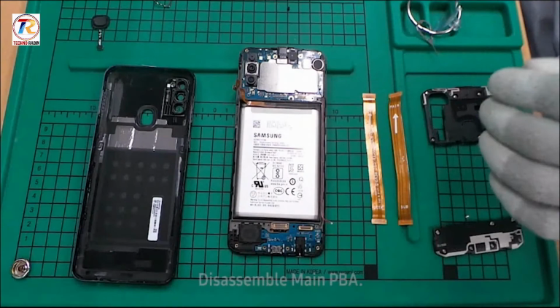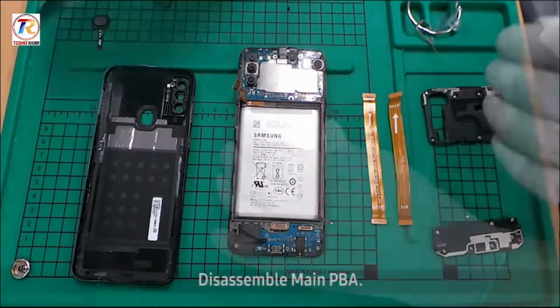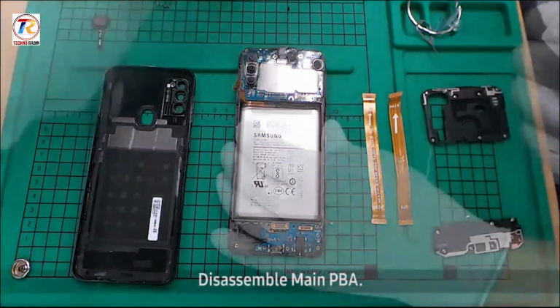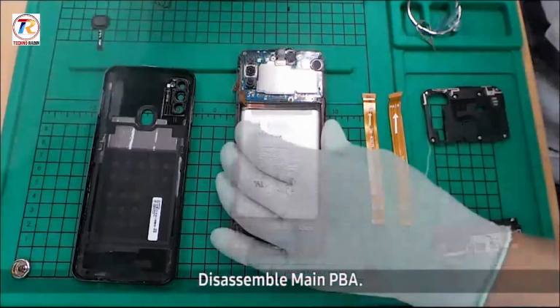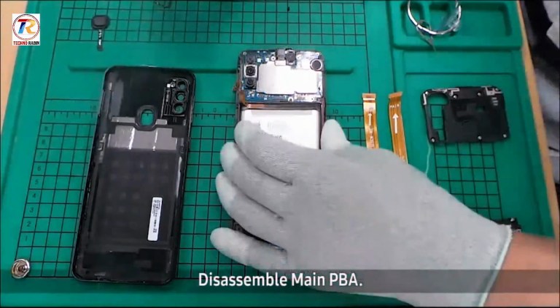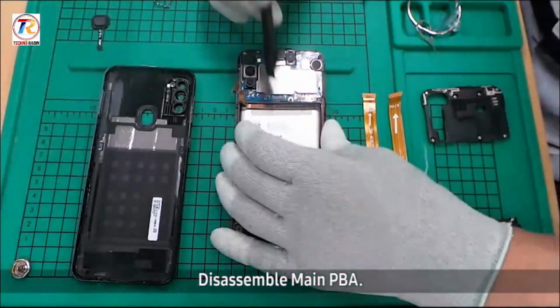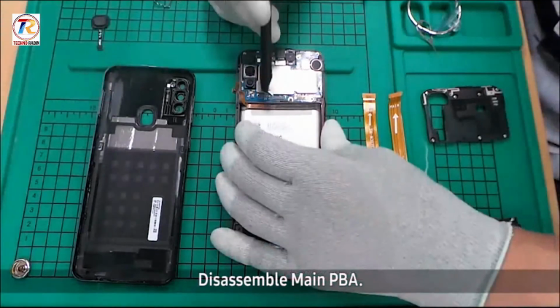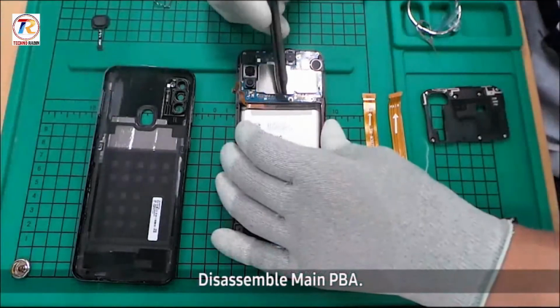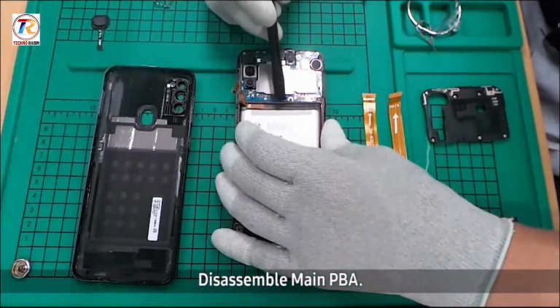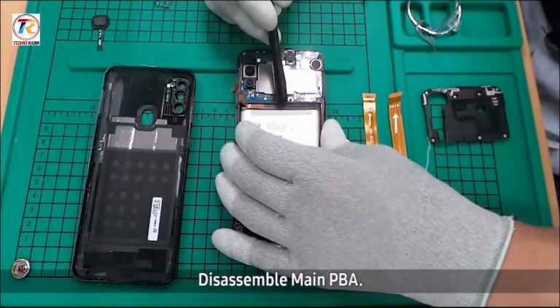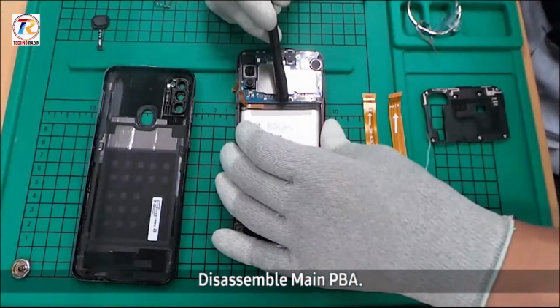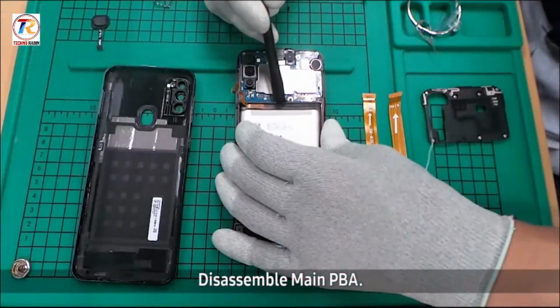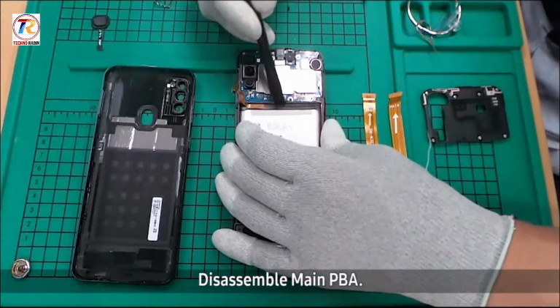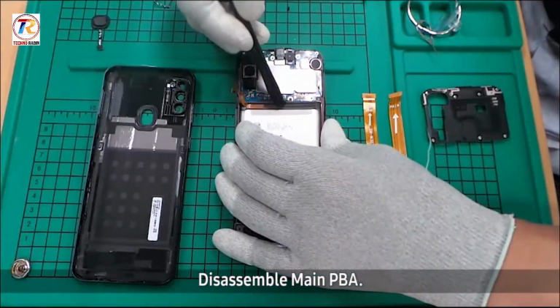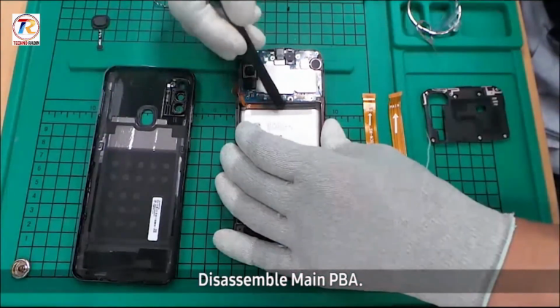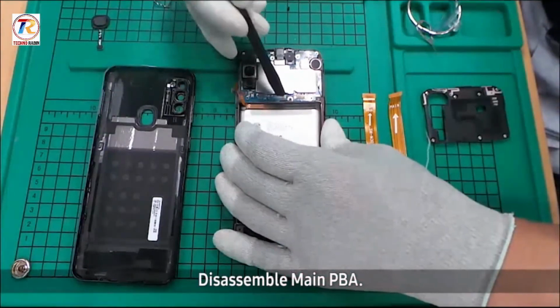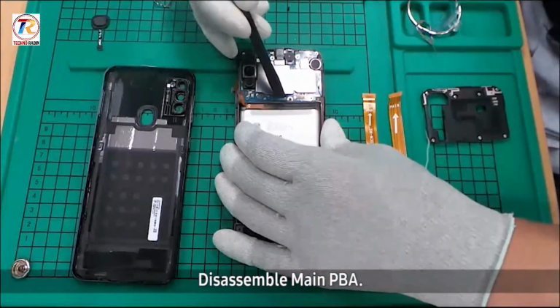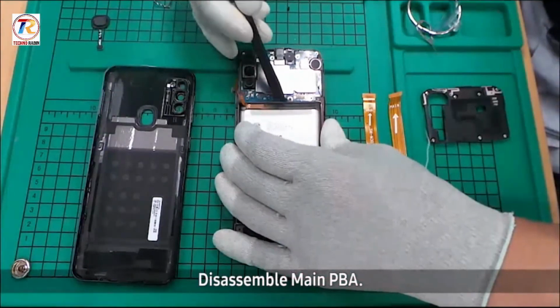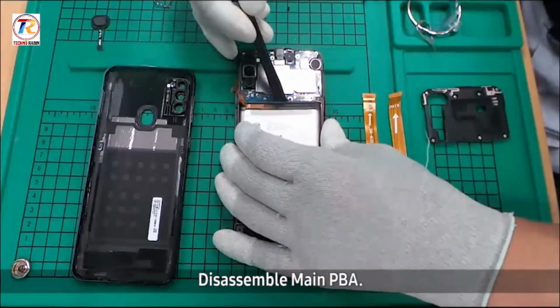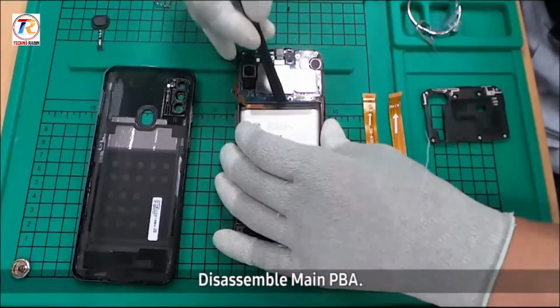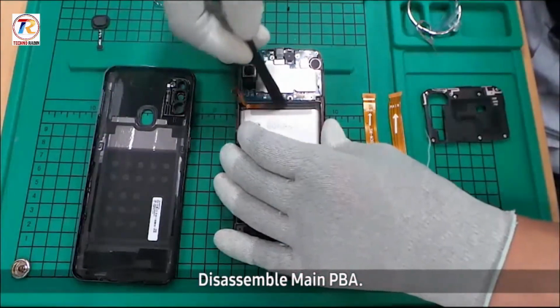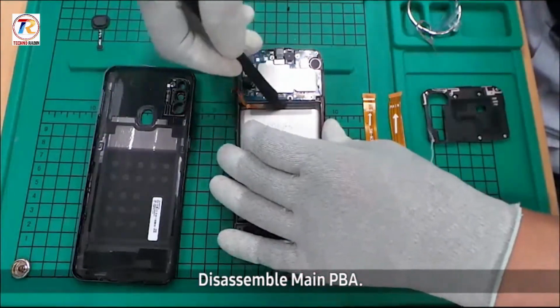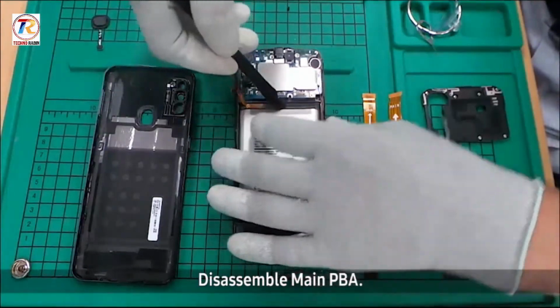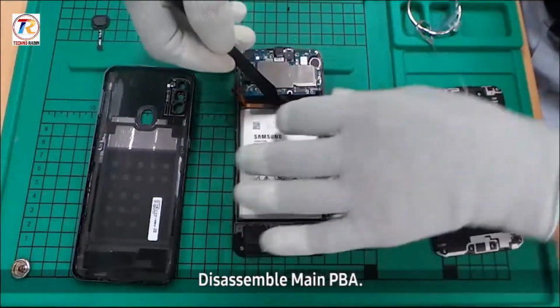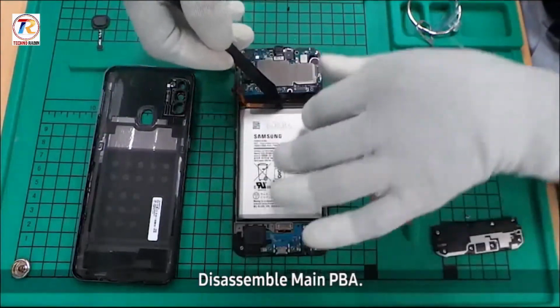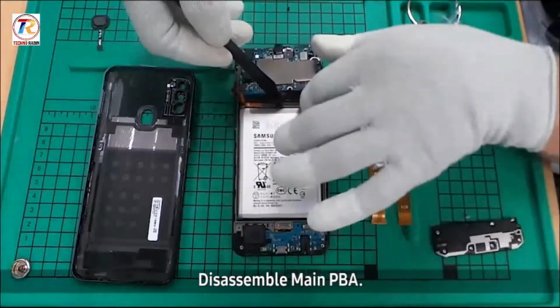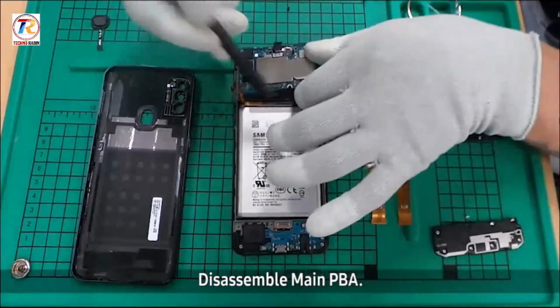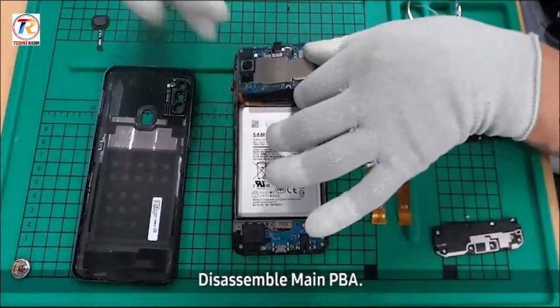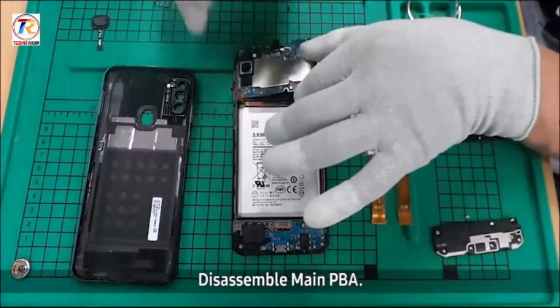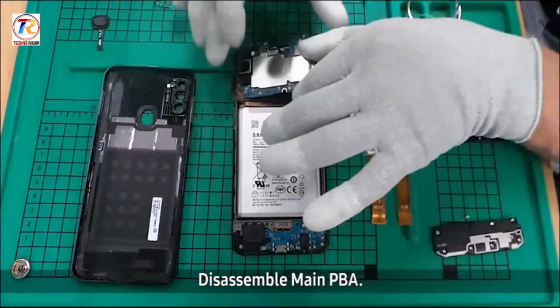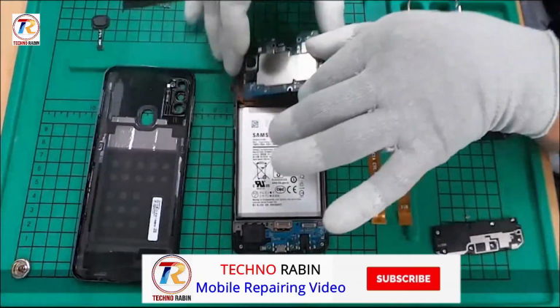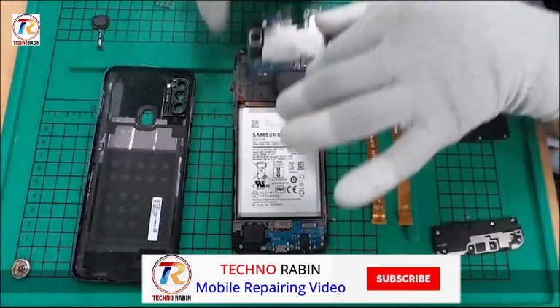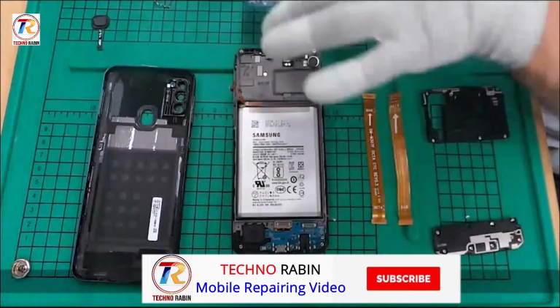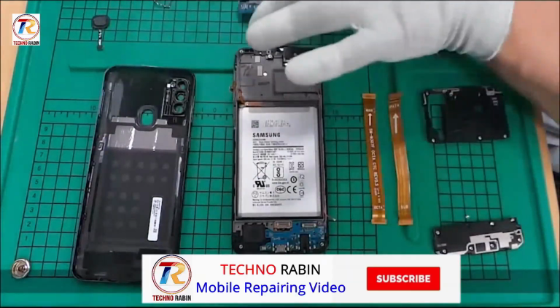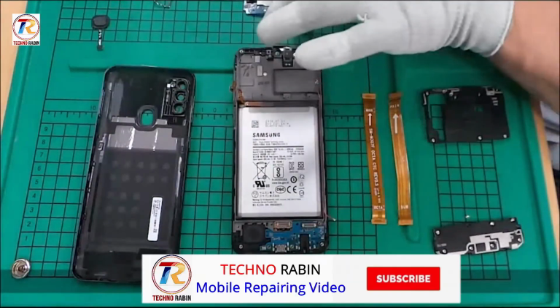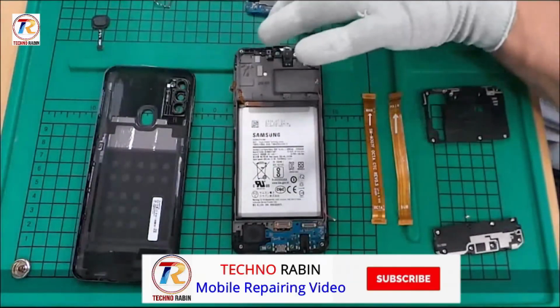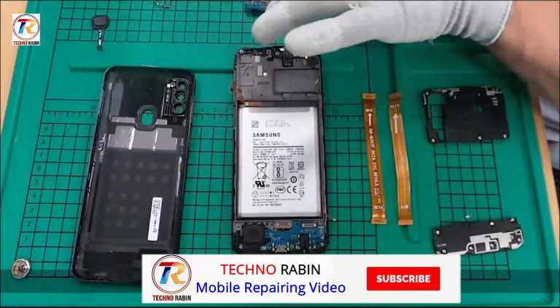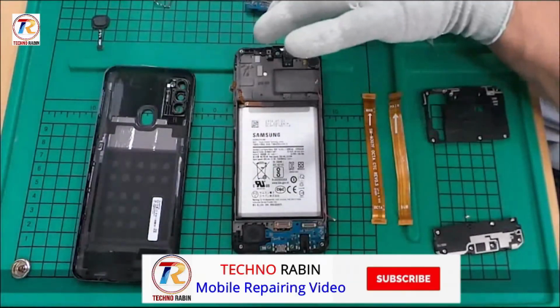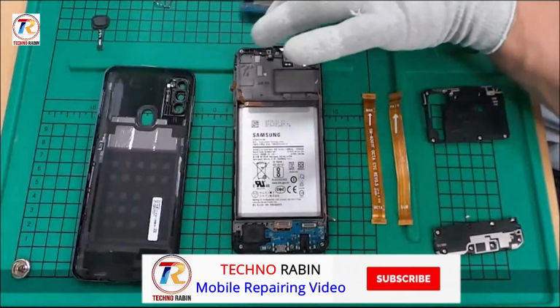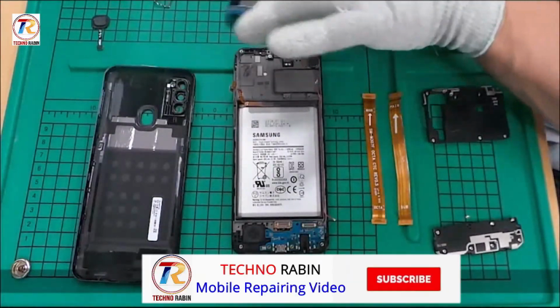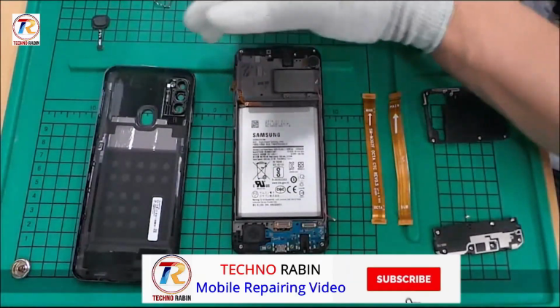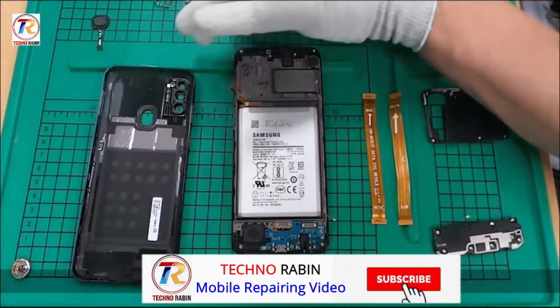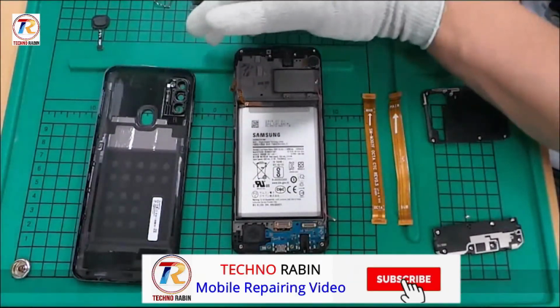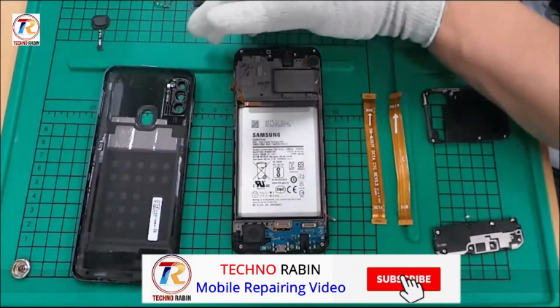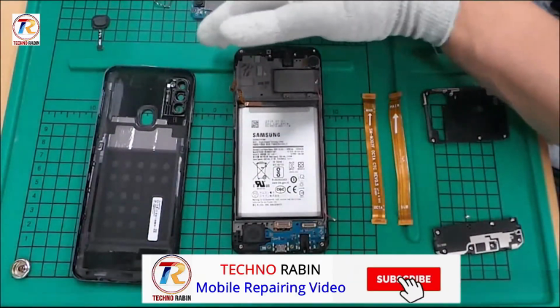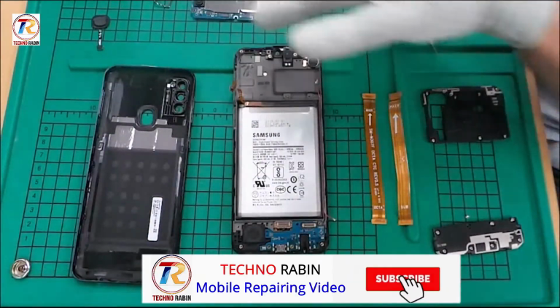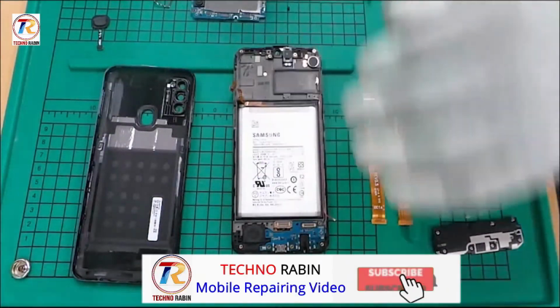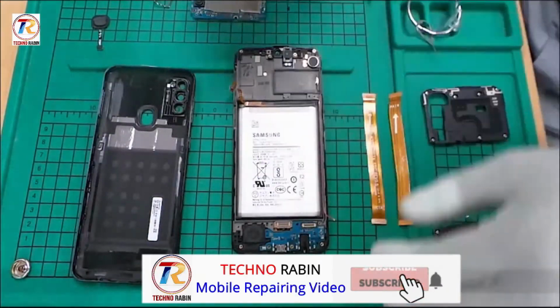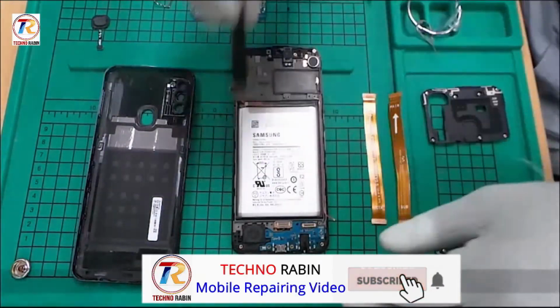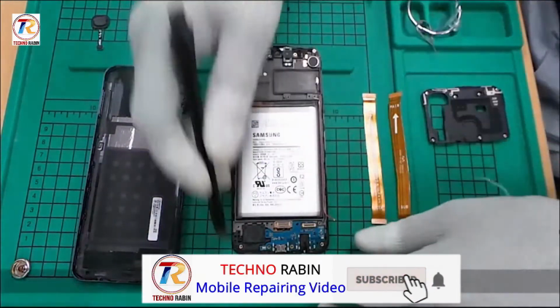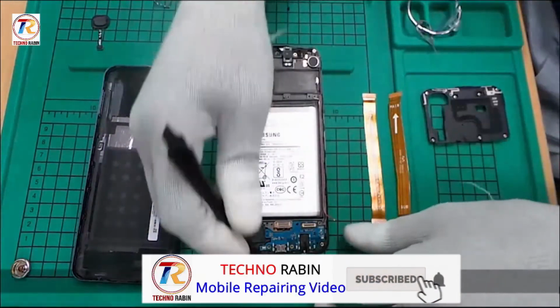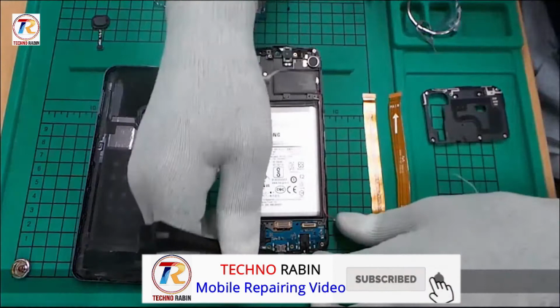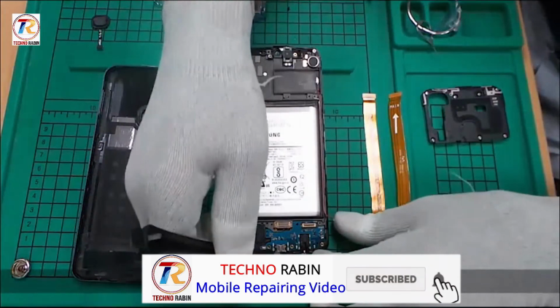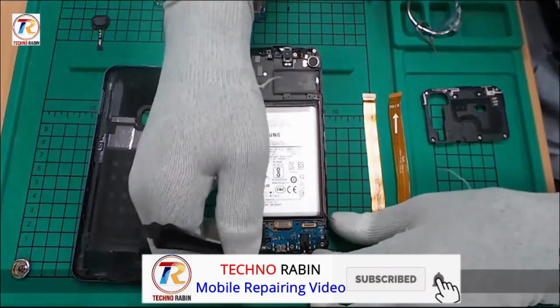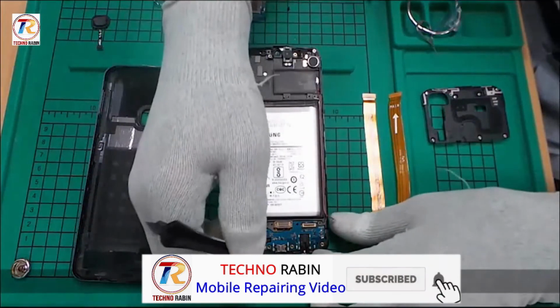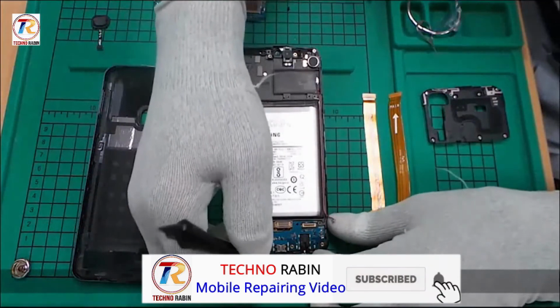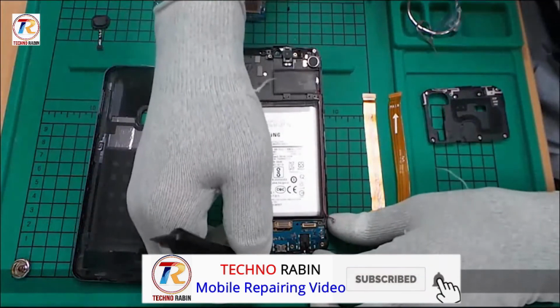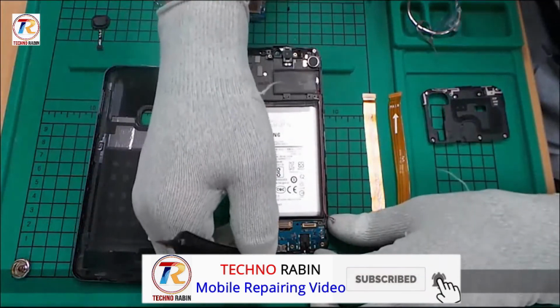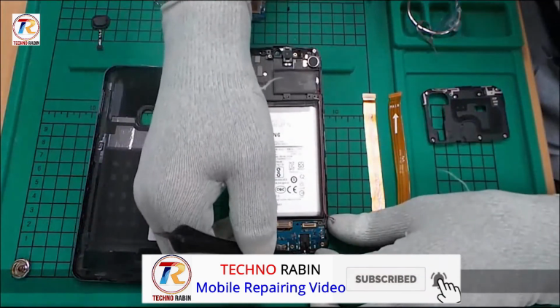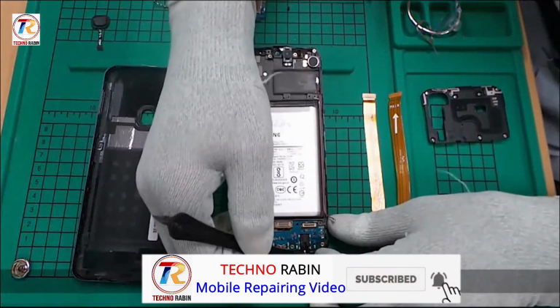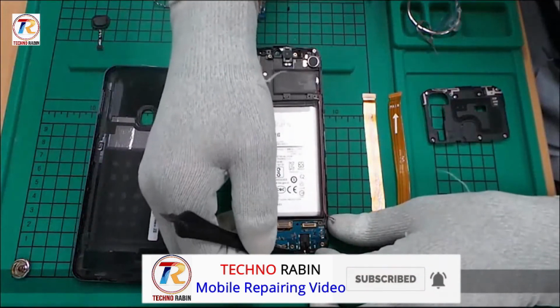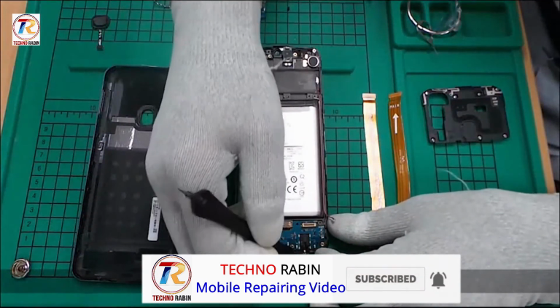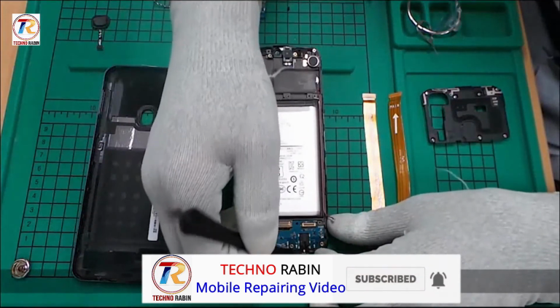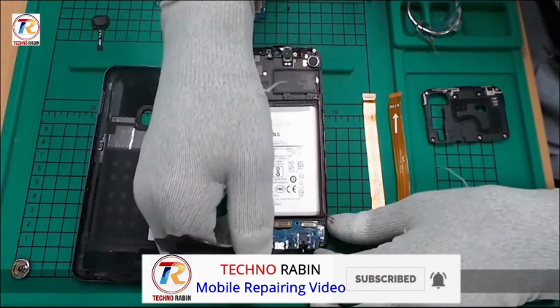Disassemble the main PBA. Disassemble the sub PBA.